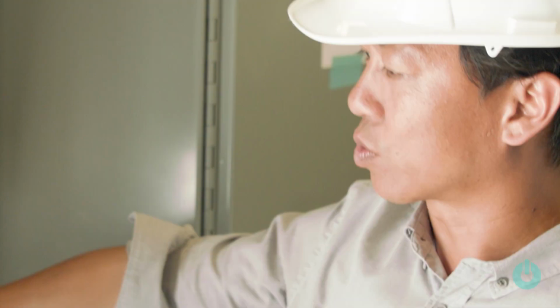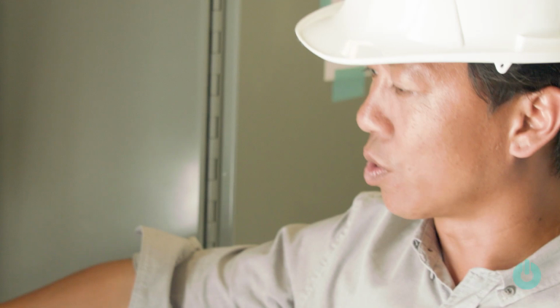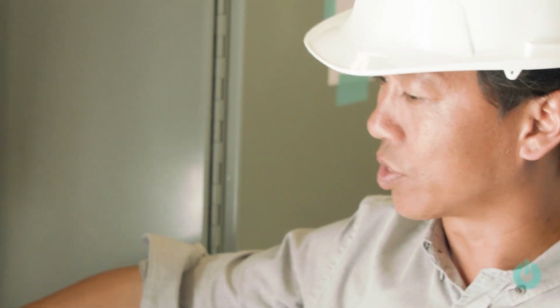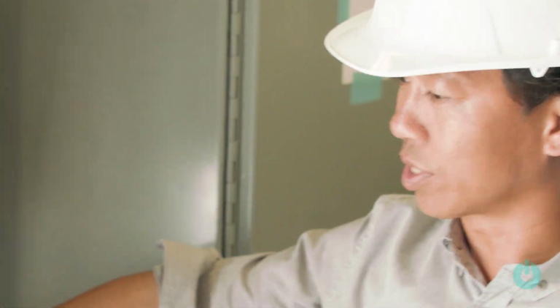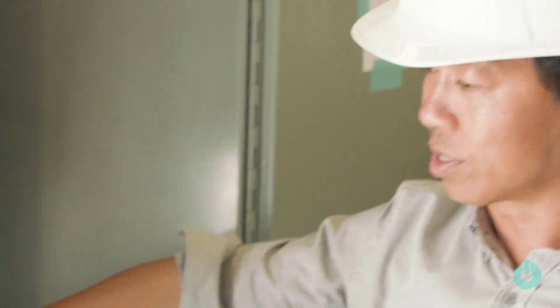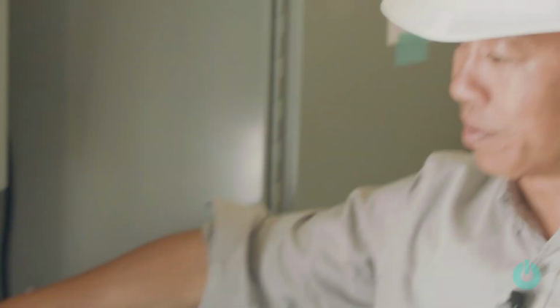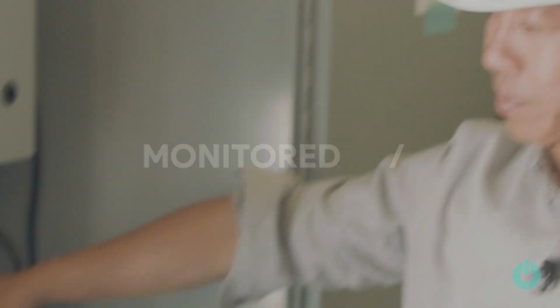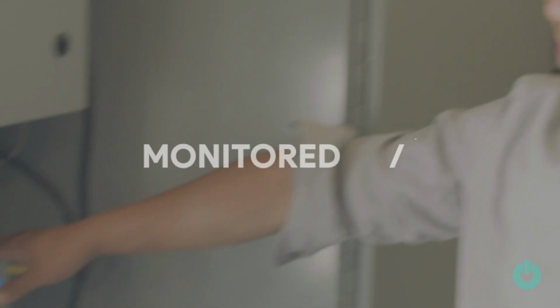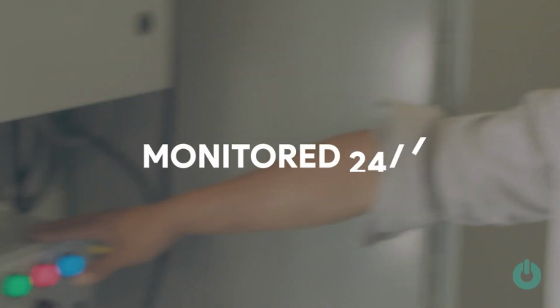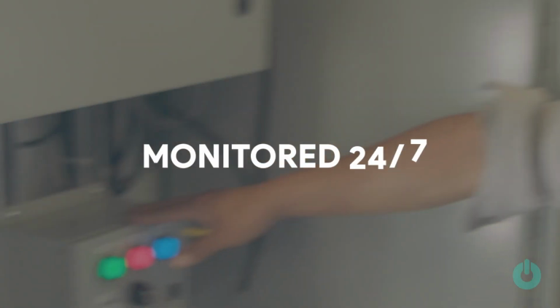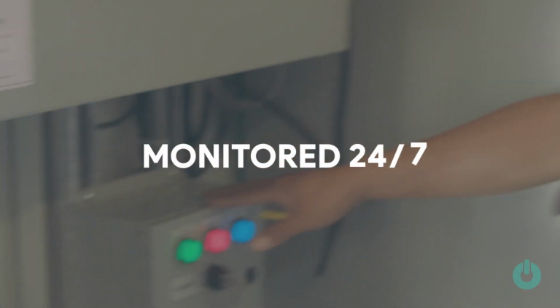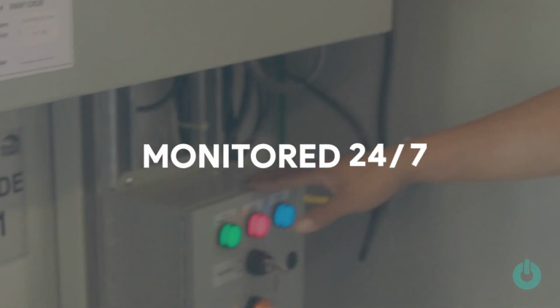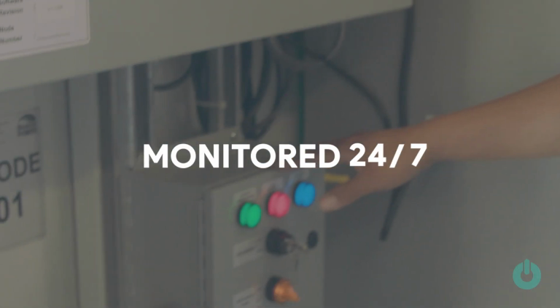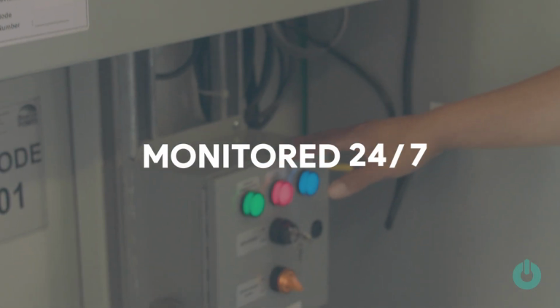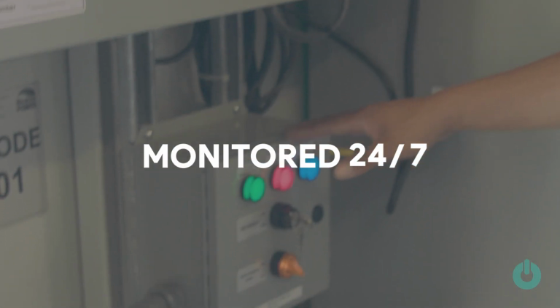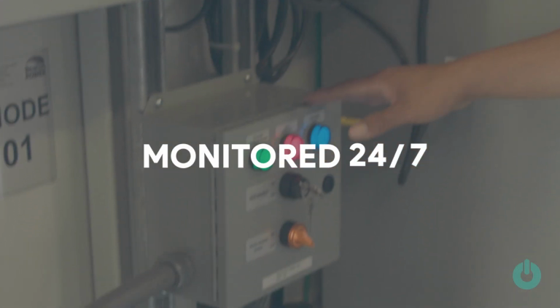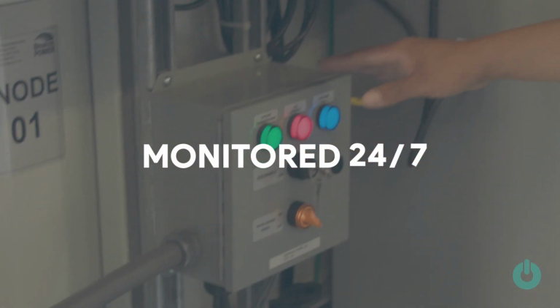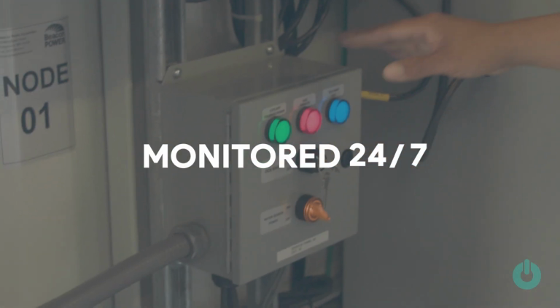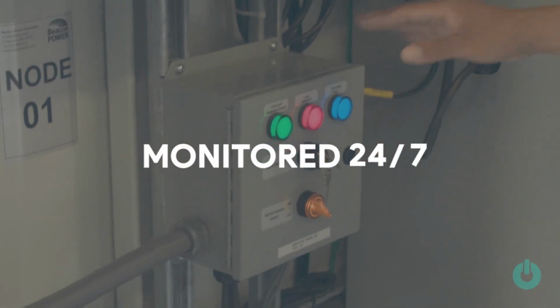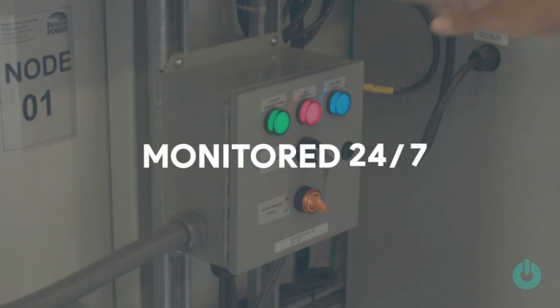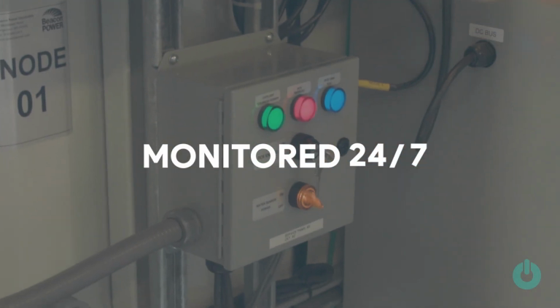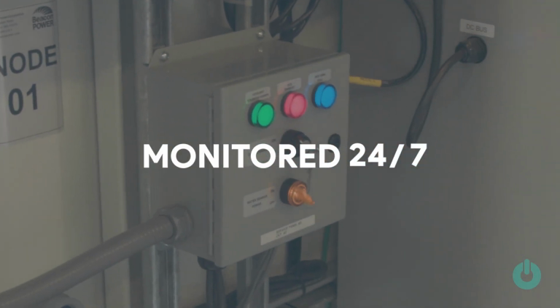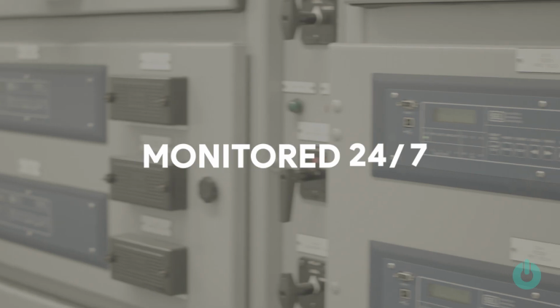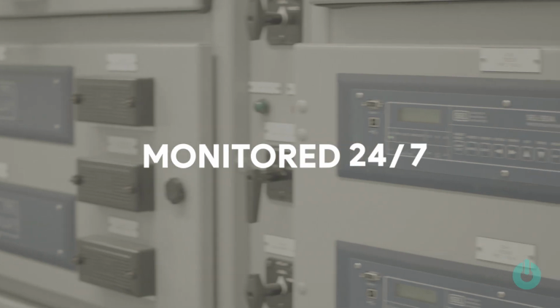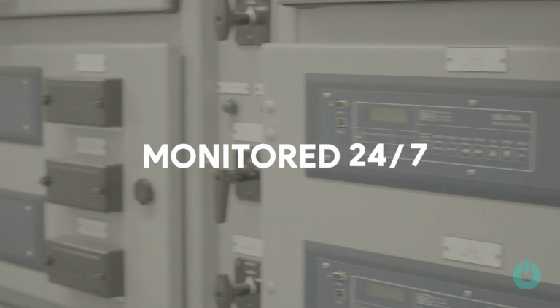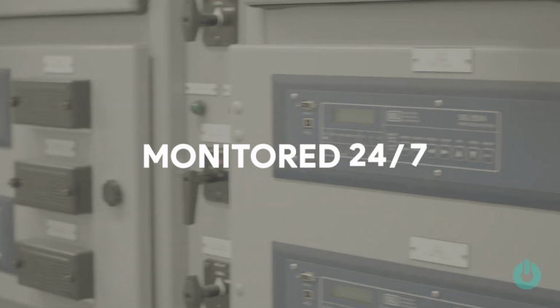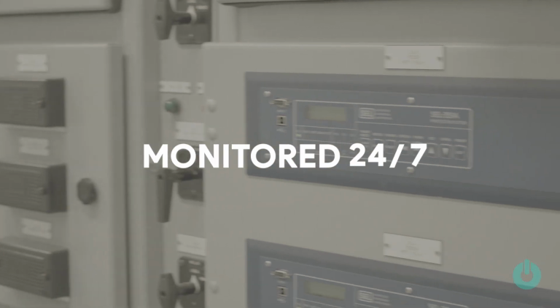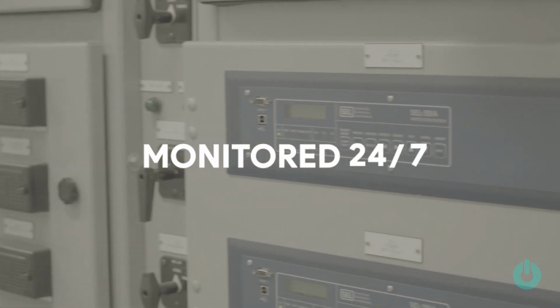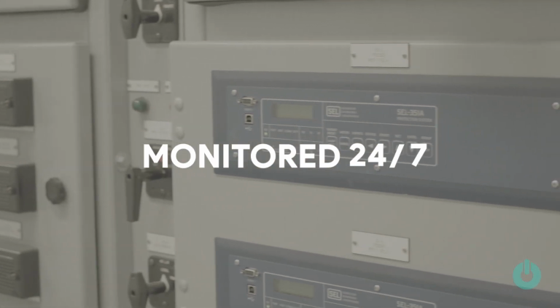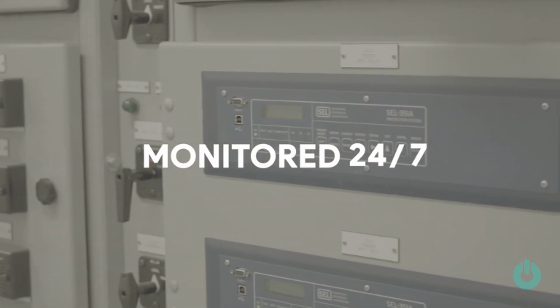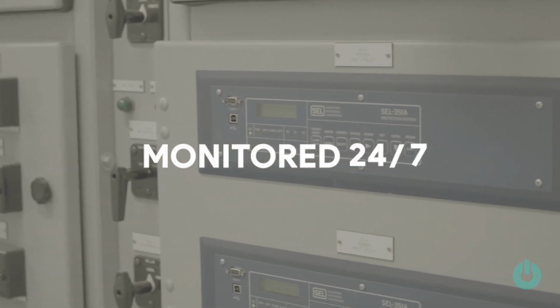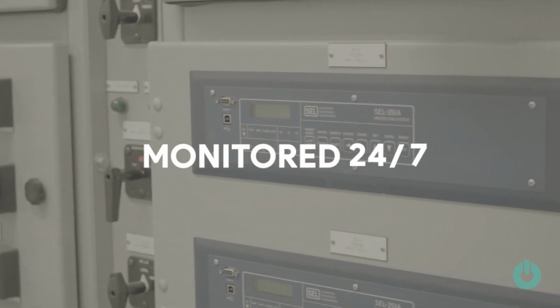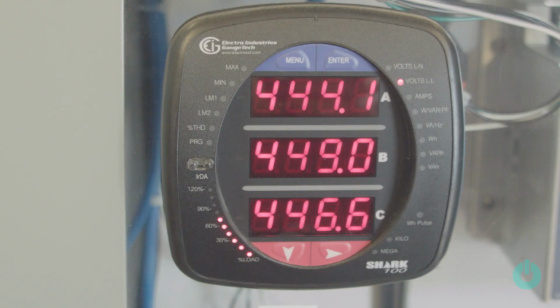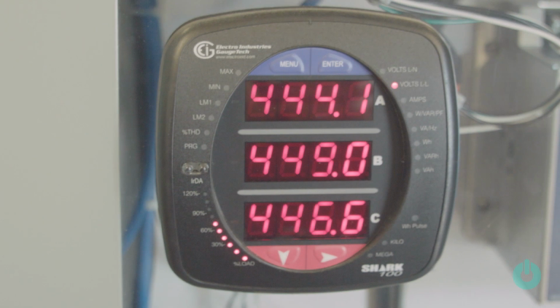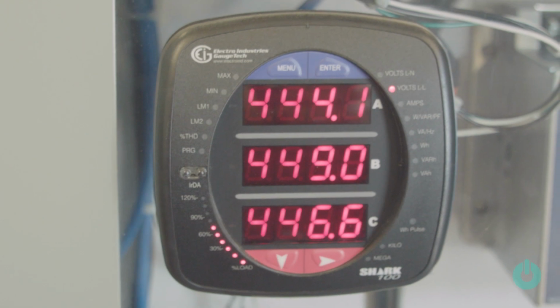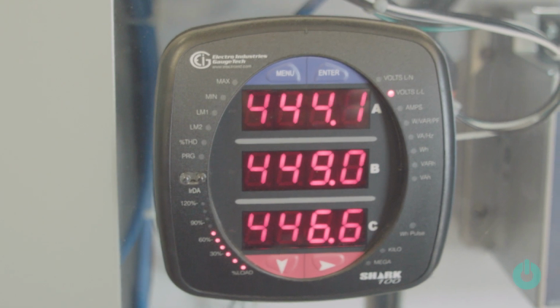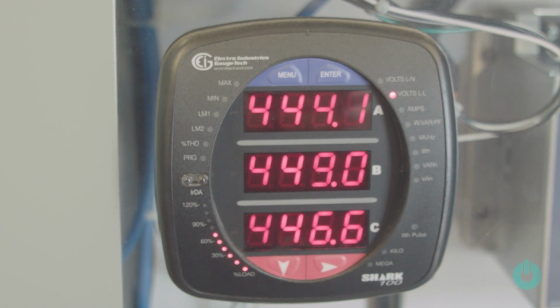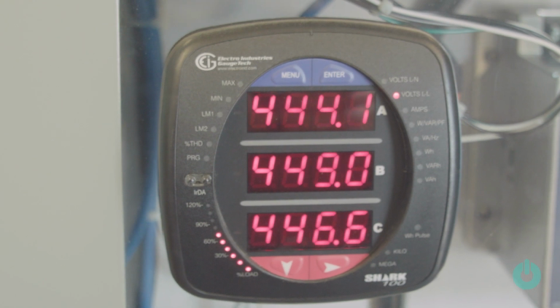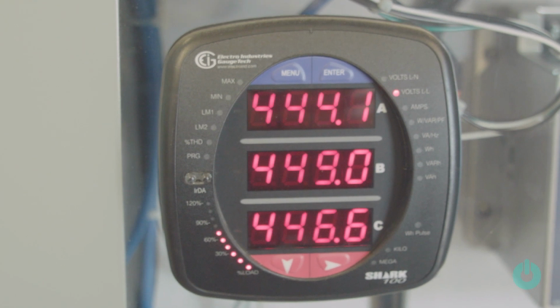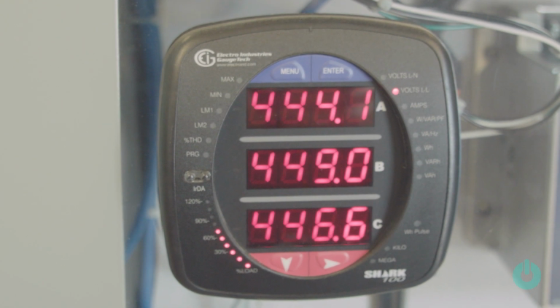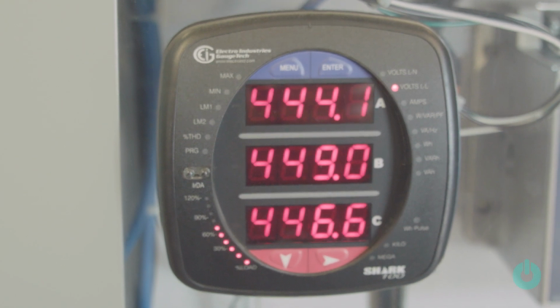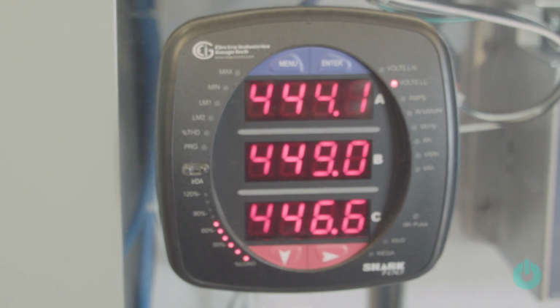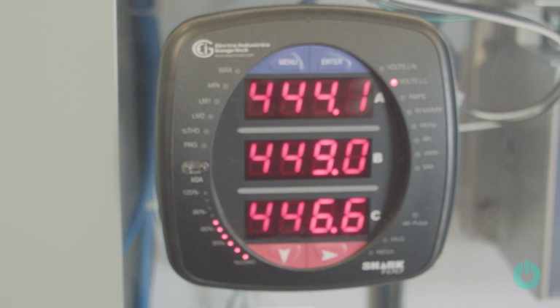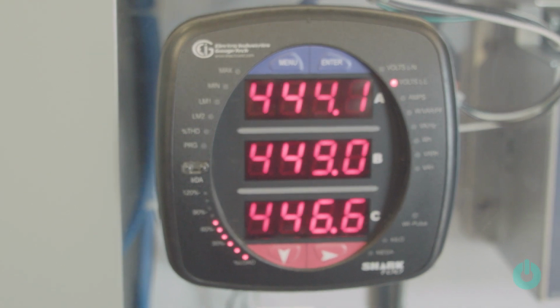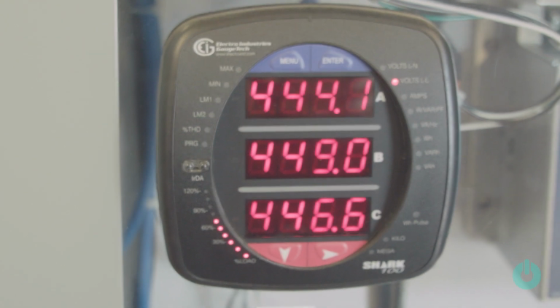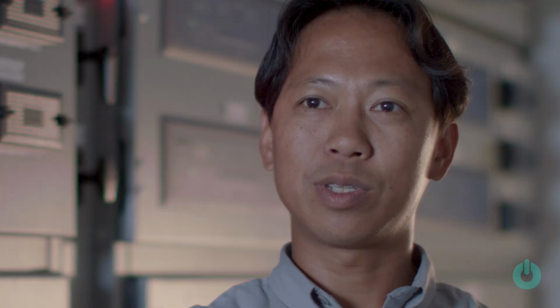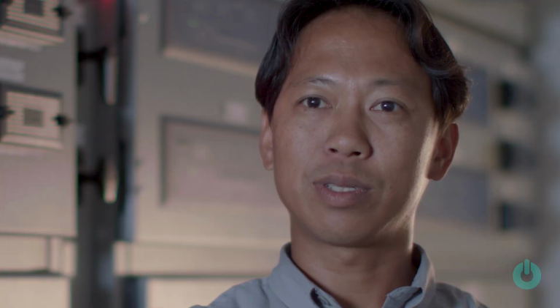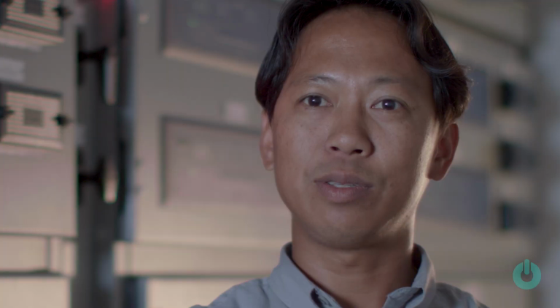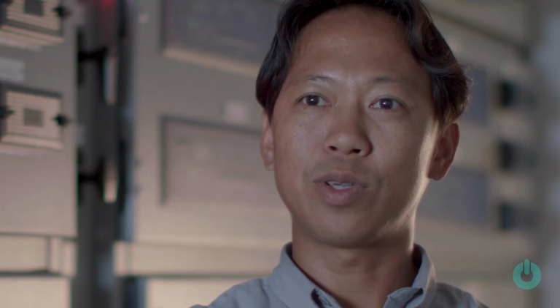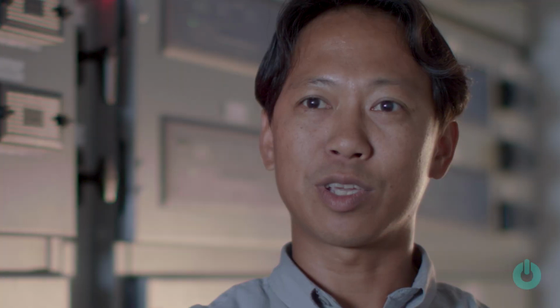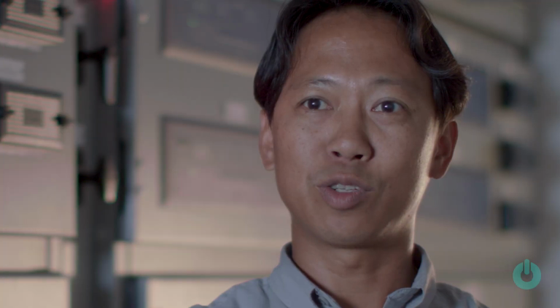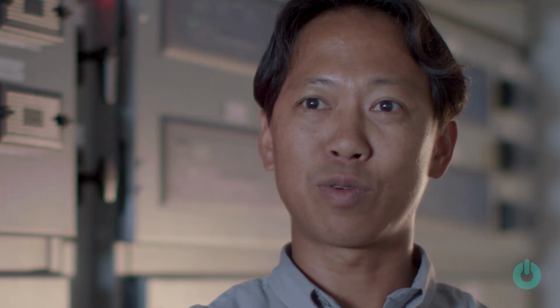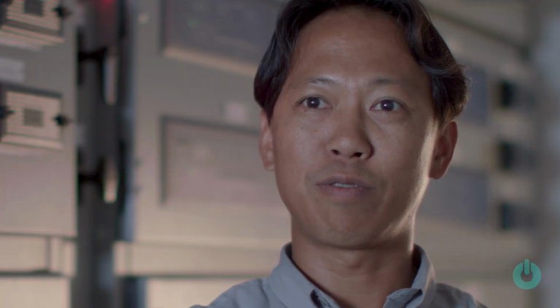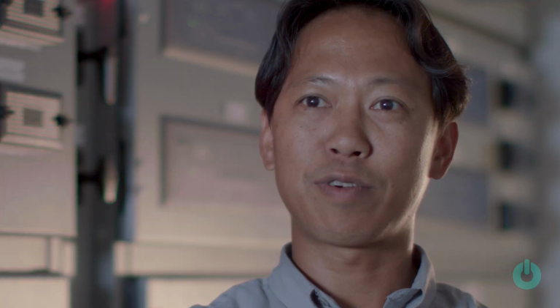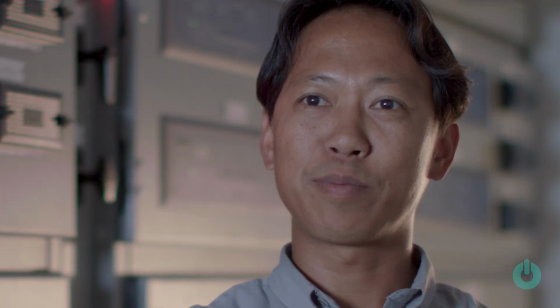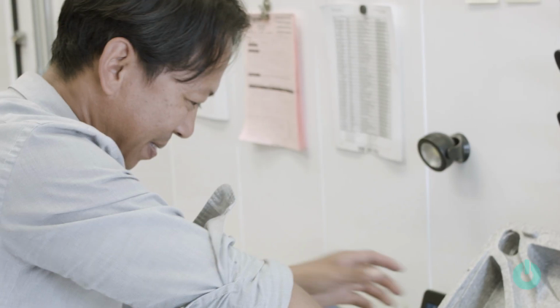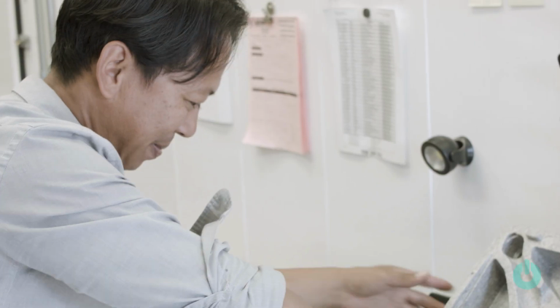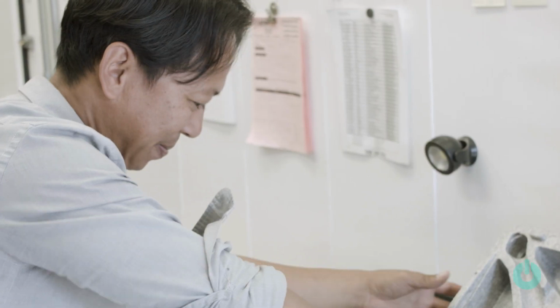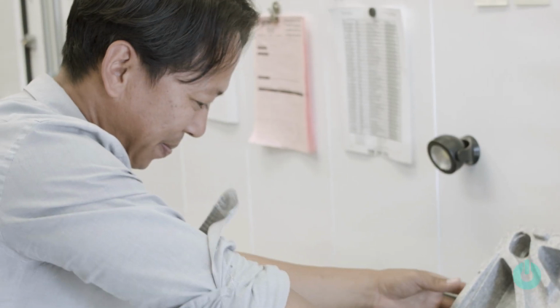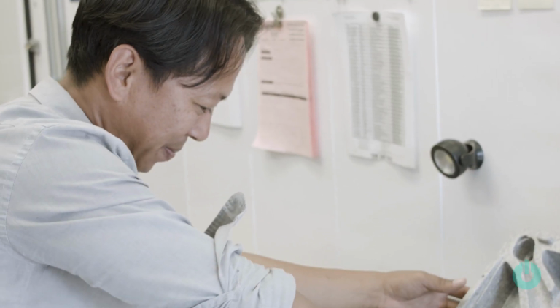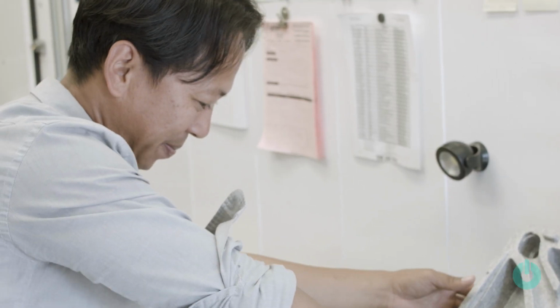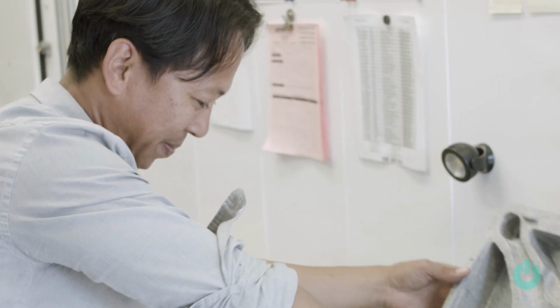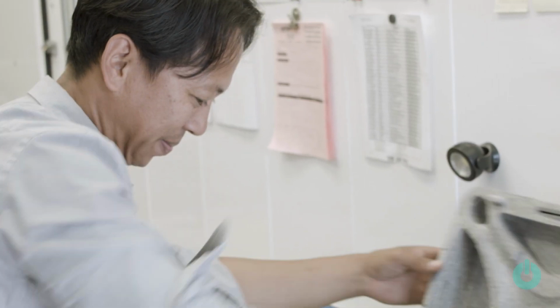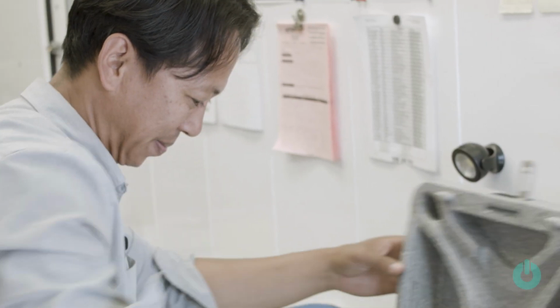We monitor the facility 24-7 through what is called a SEM monitor, which you can control from anywhere in the world, actually.